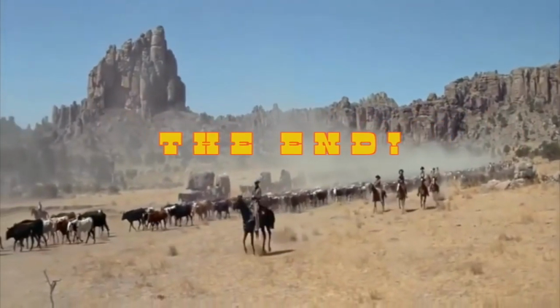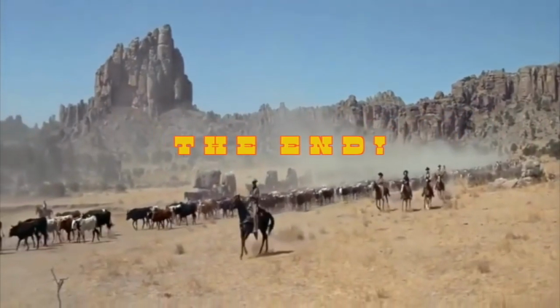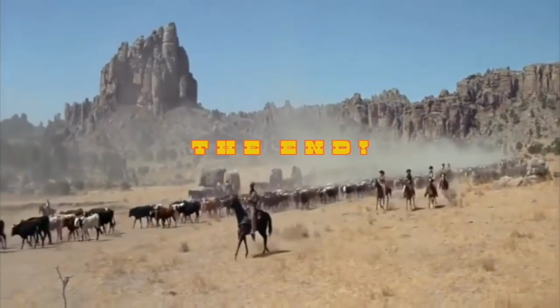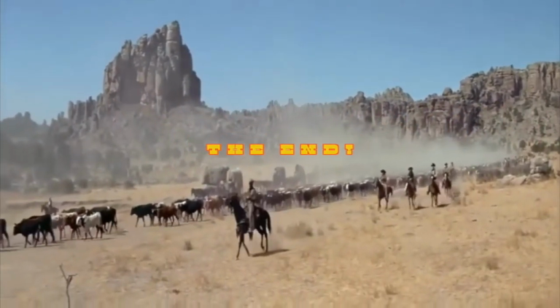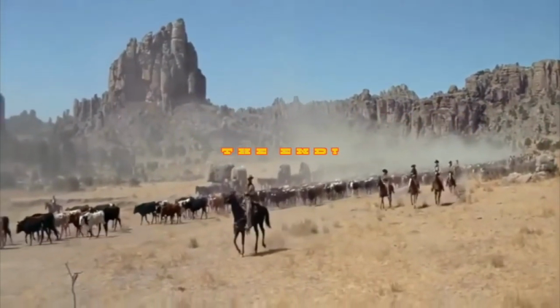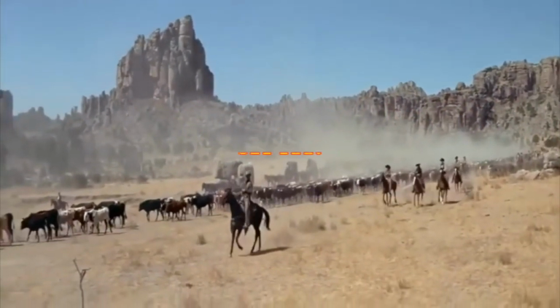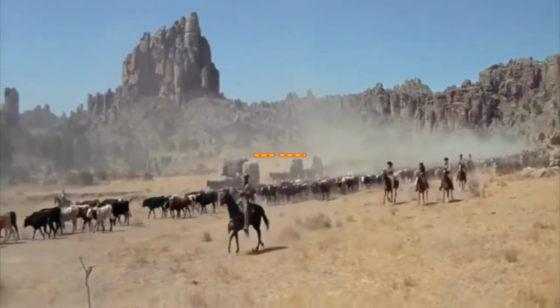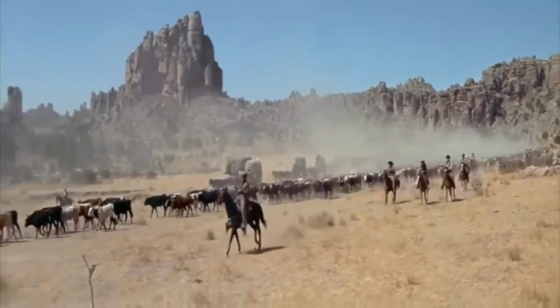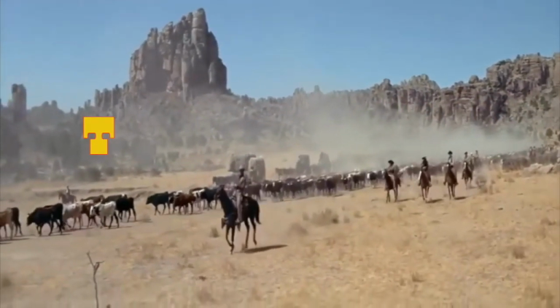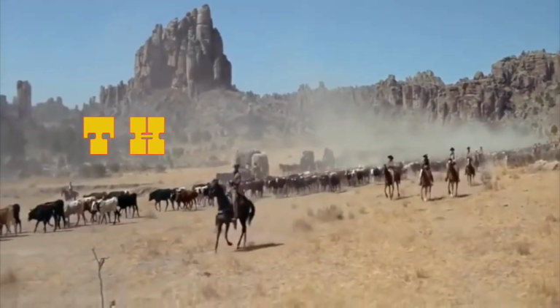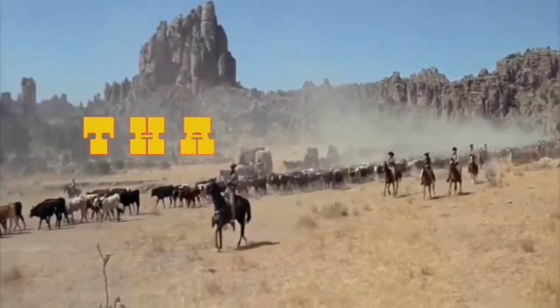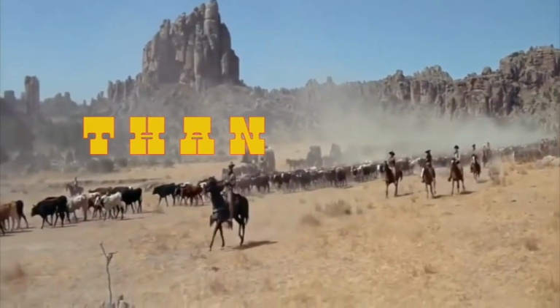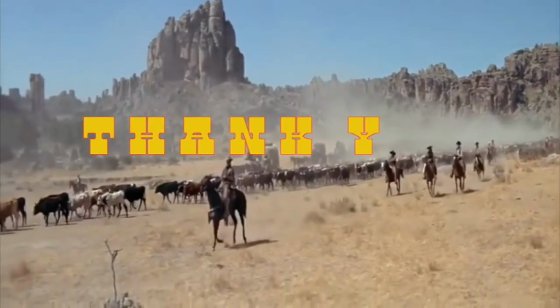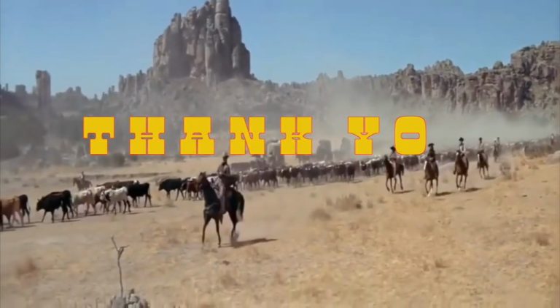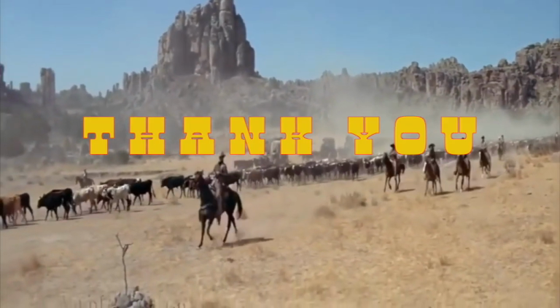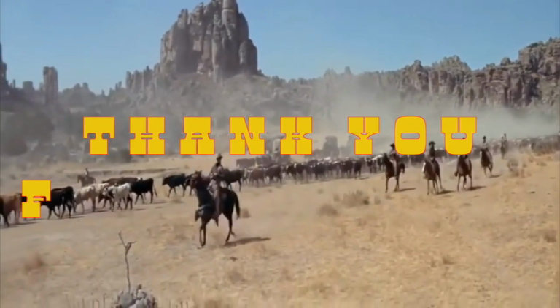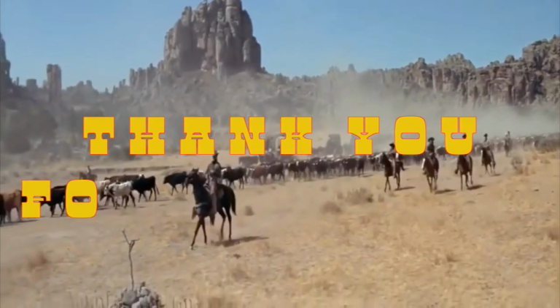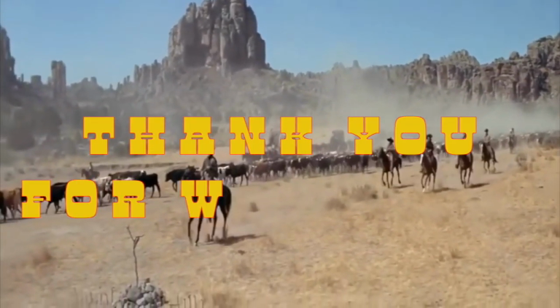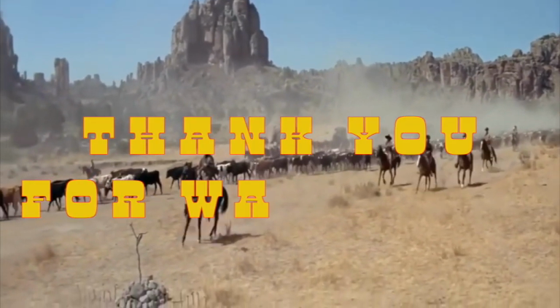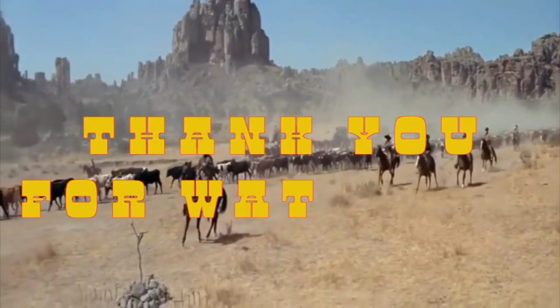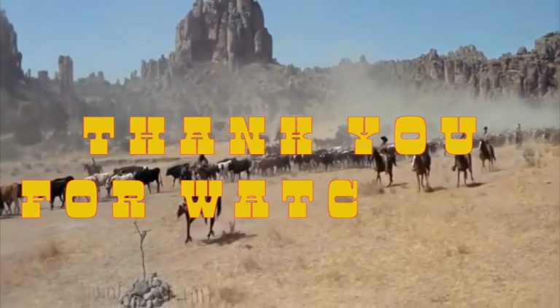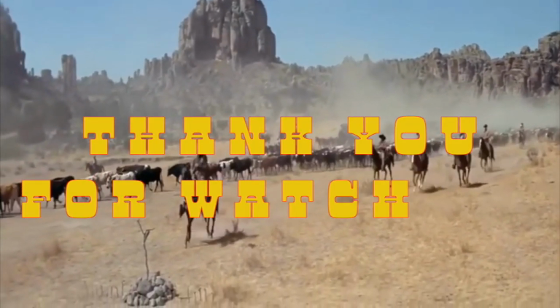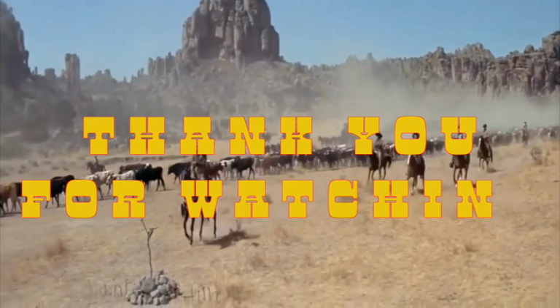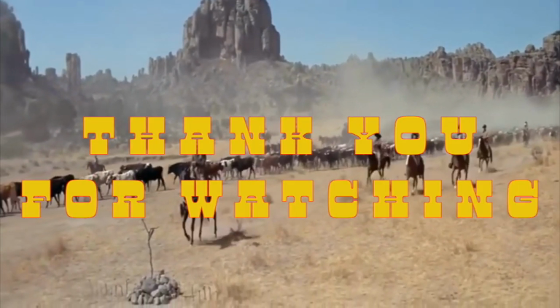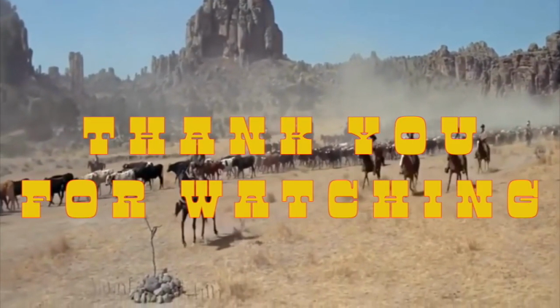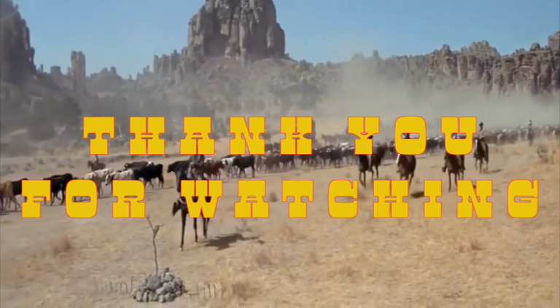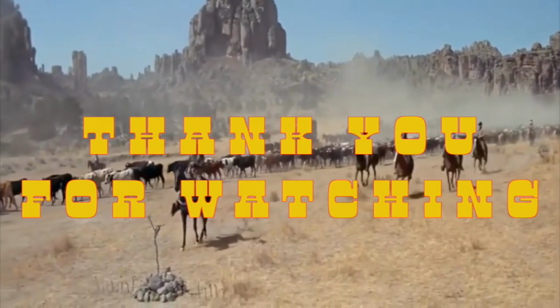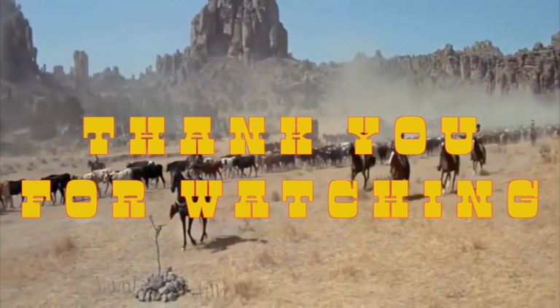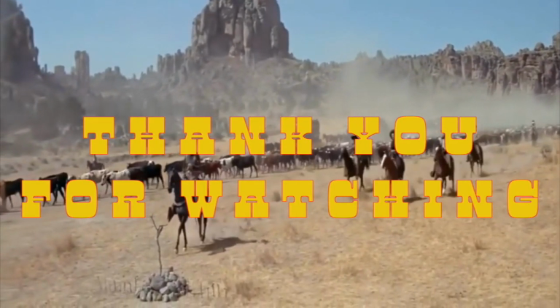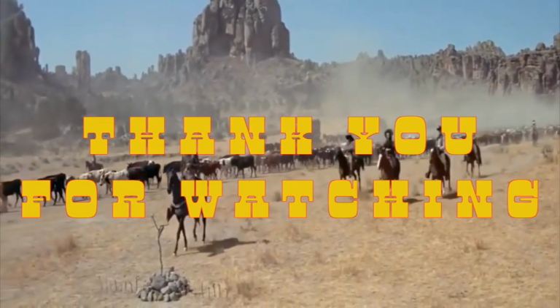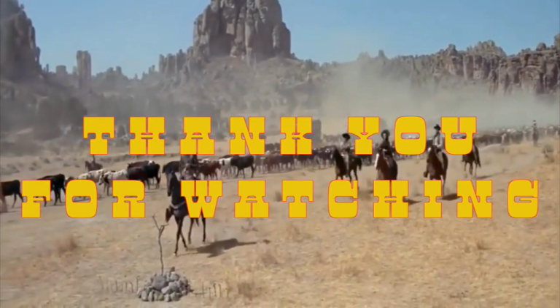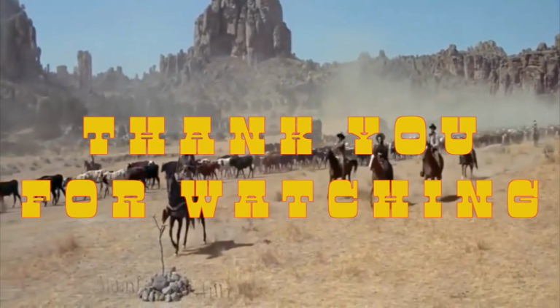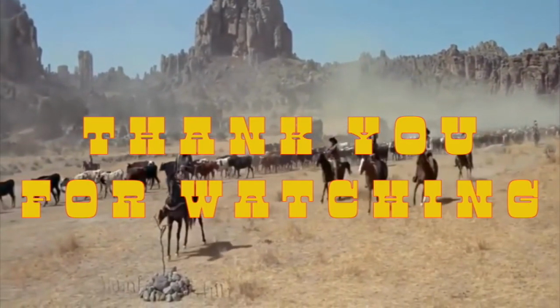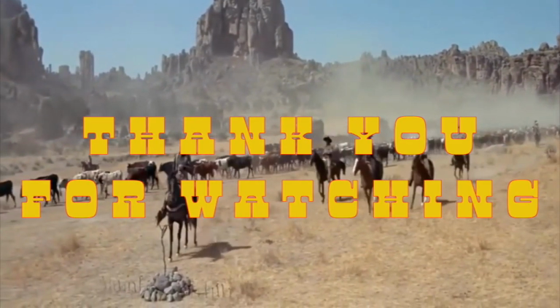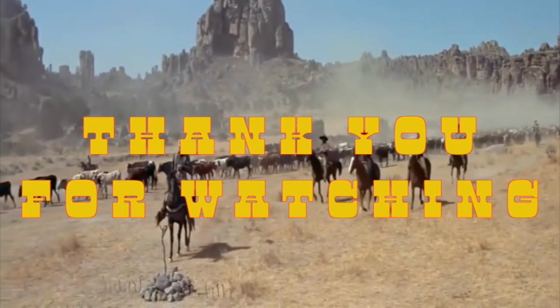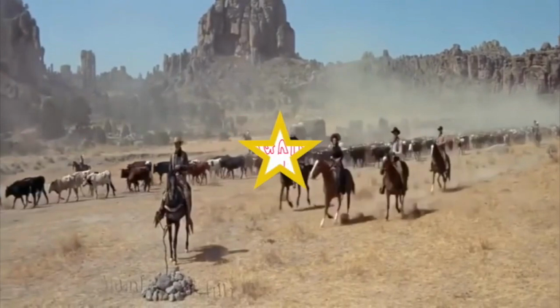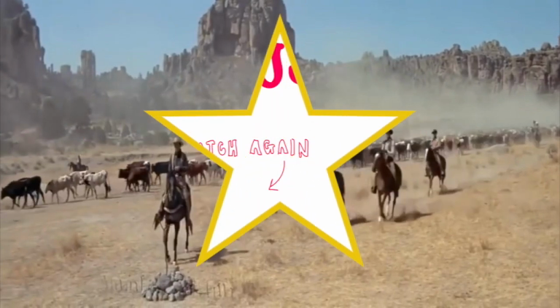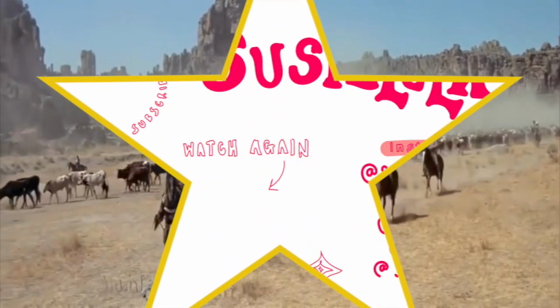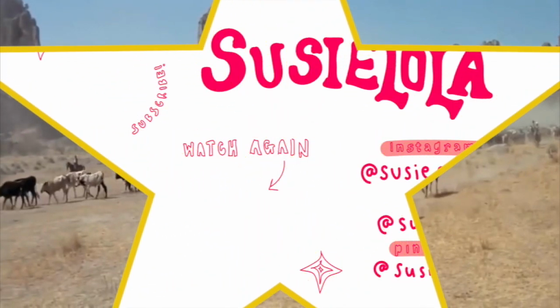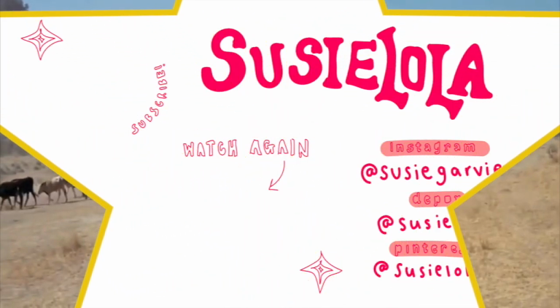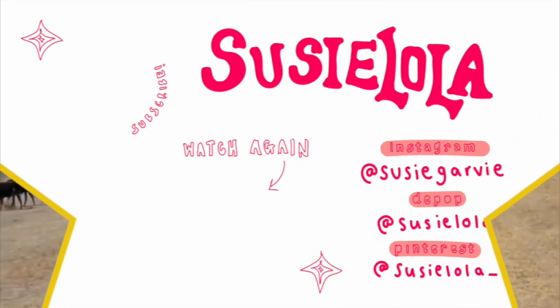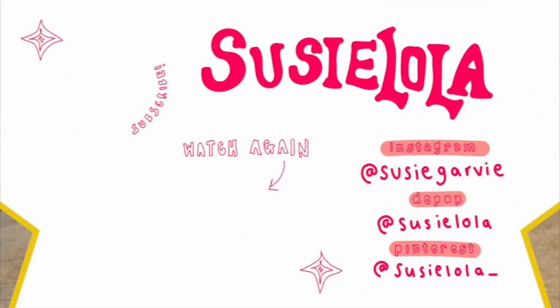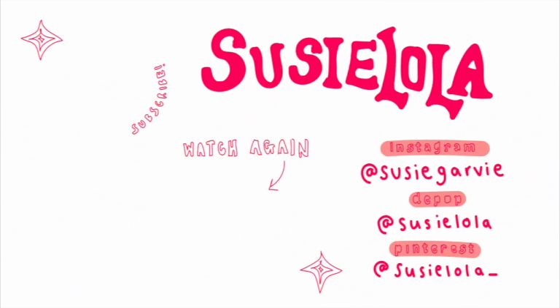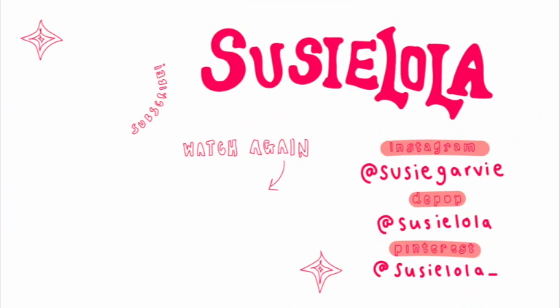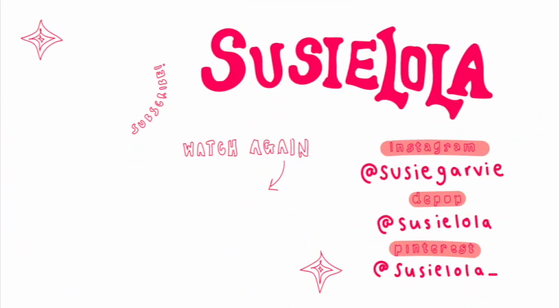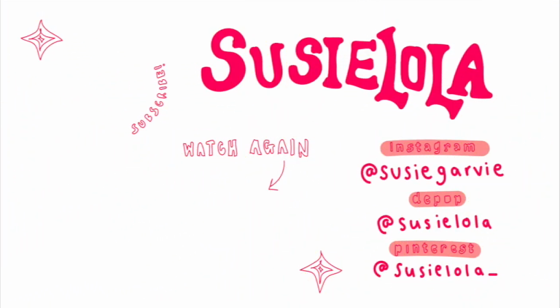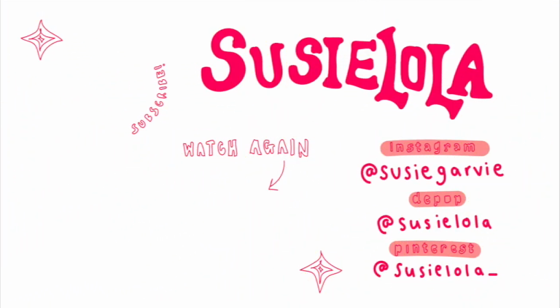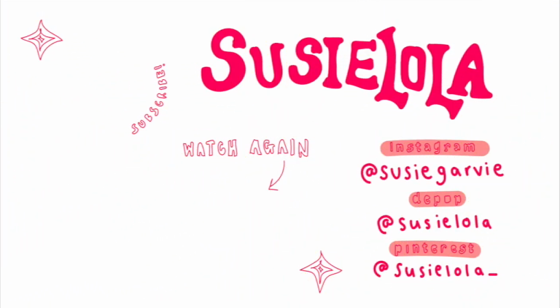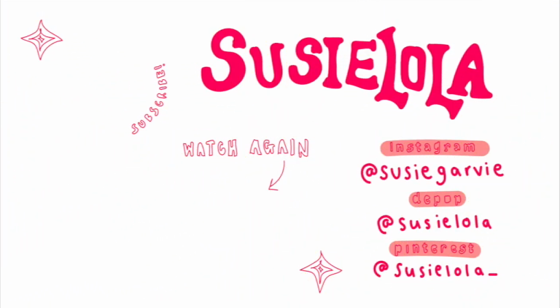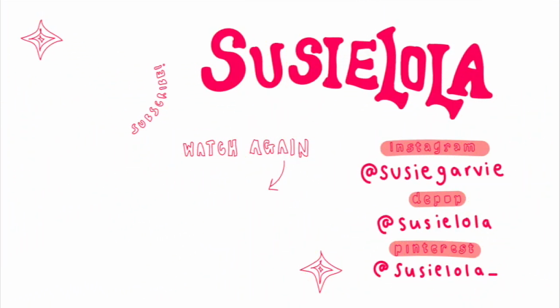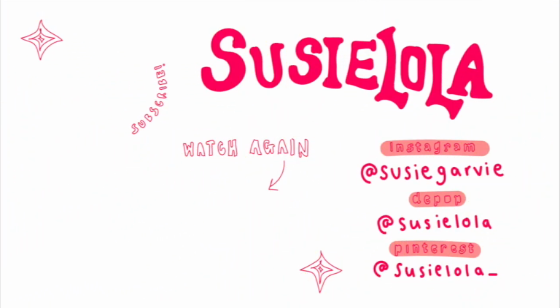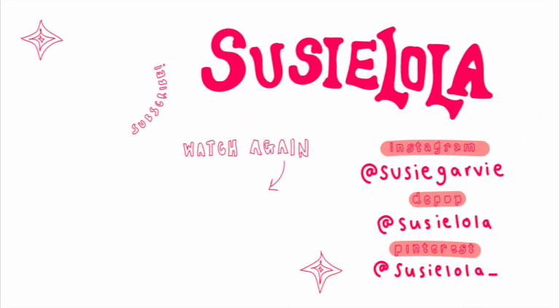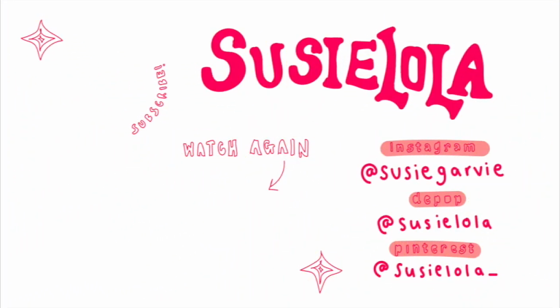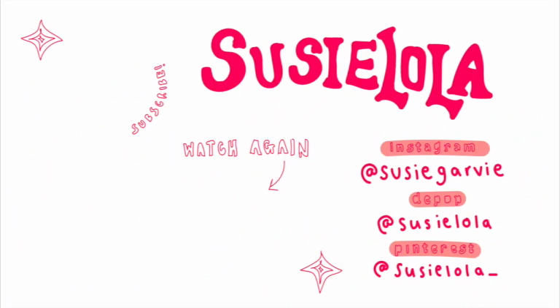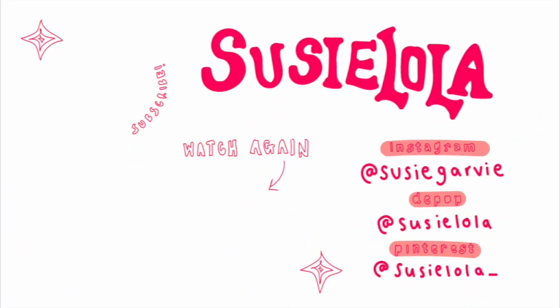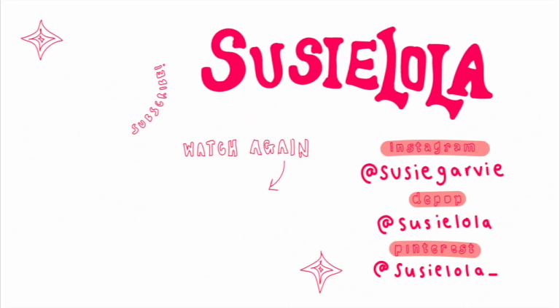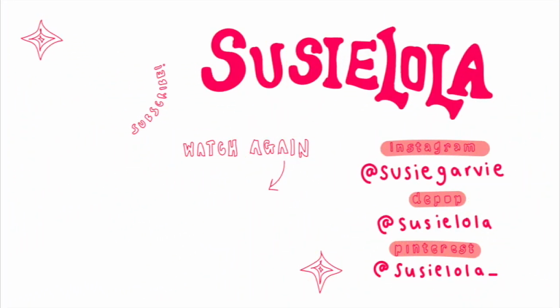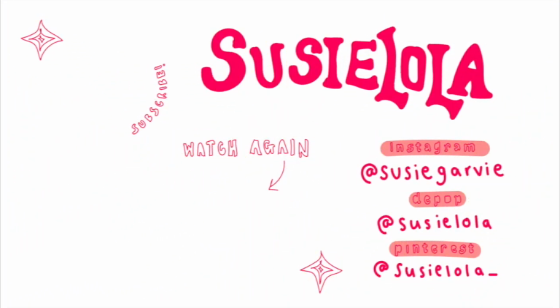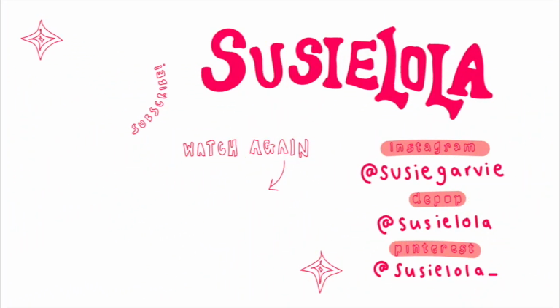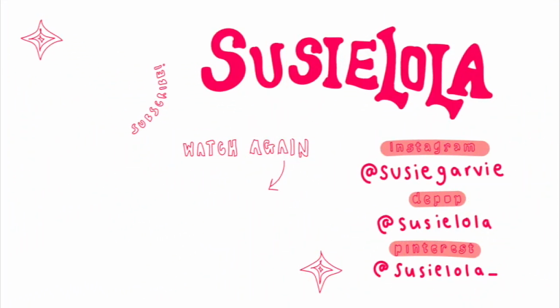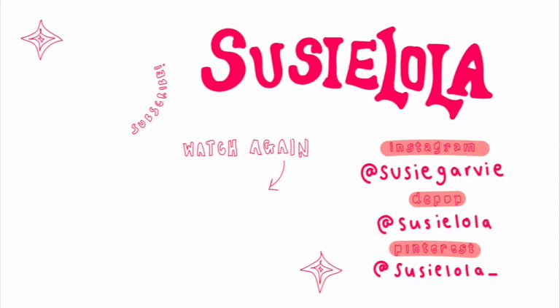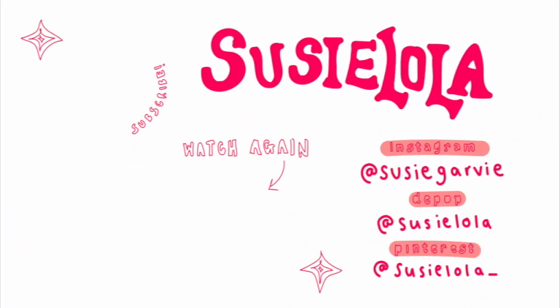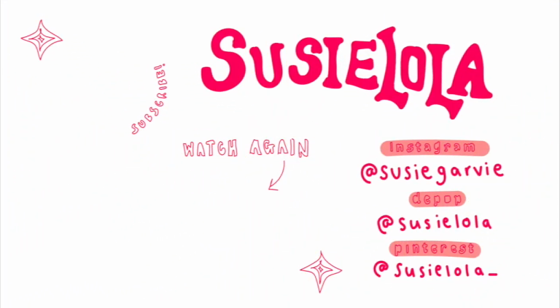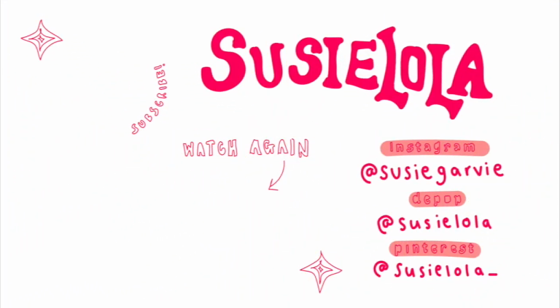Thank you guys so much for watching, I hope you enjoyed! Comment down below what your favourite outfit was and follow me on my social media to keep up with me.